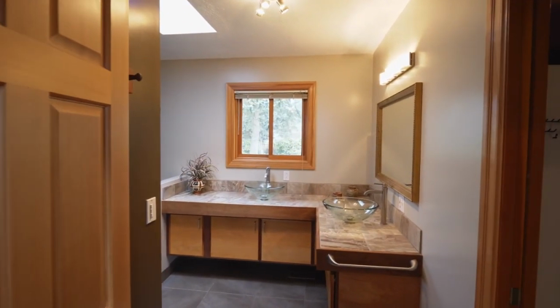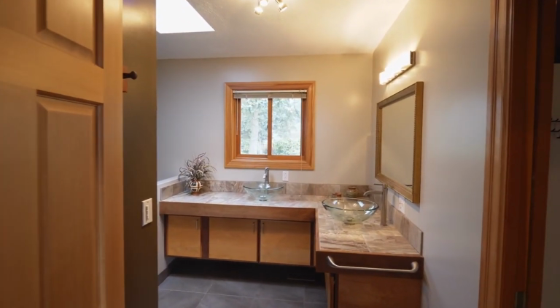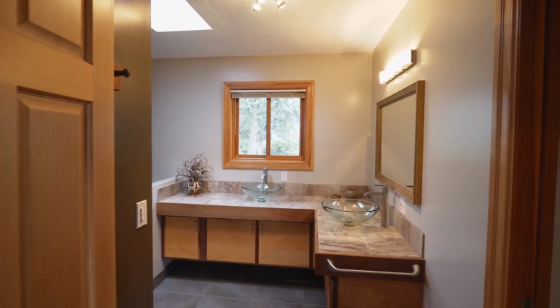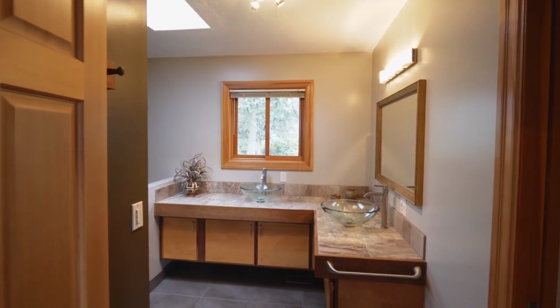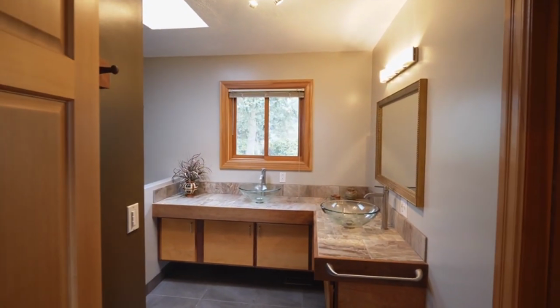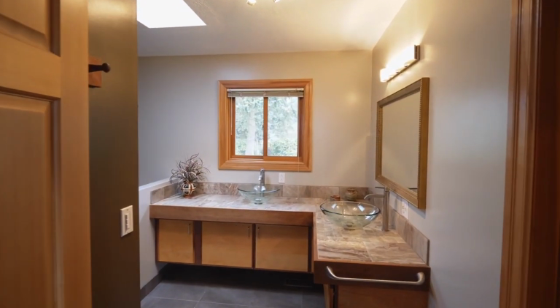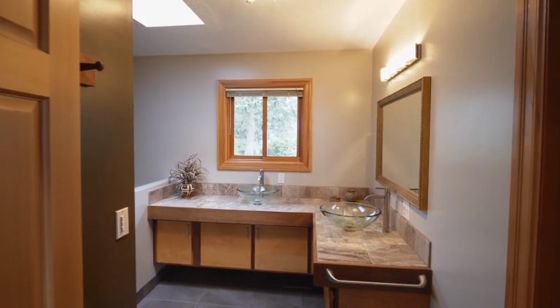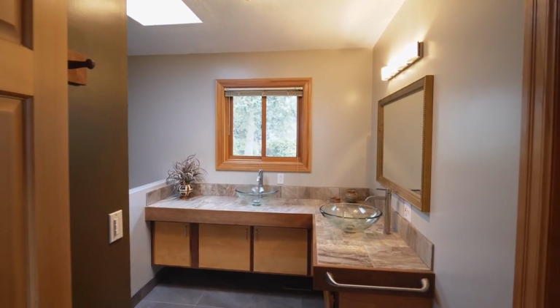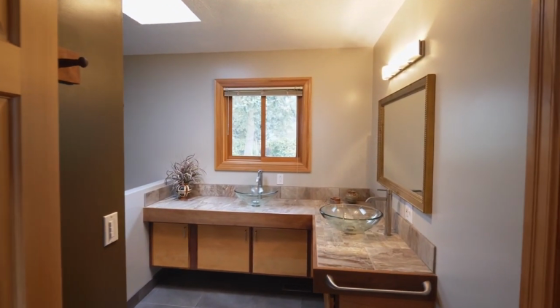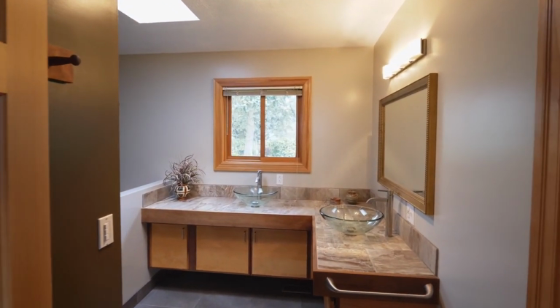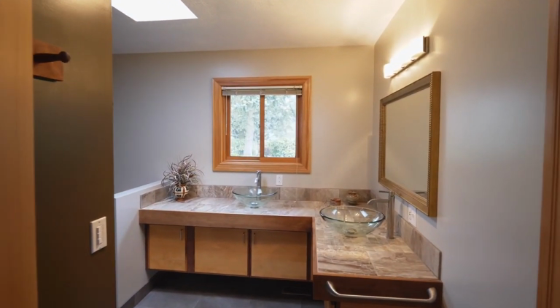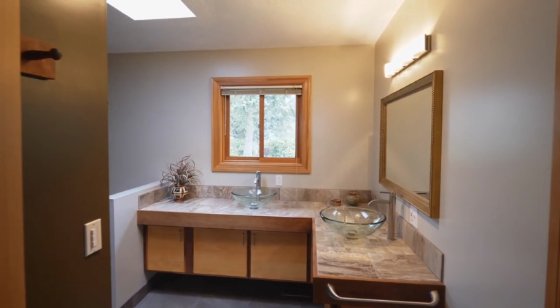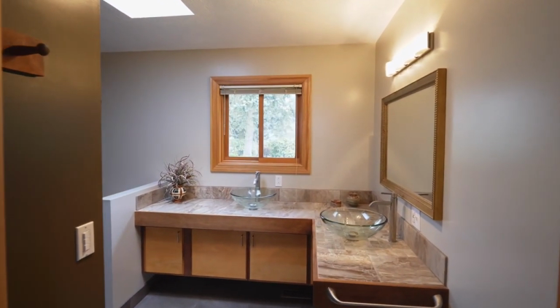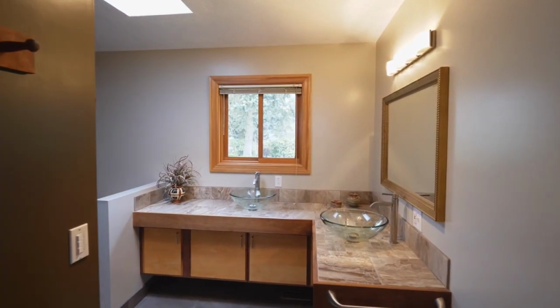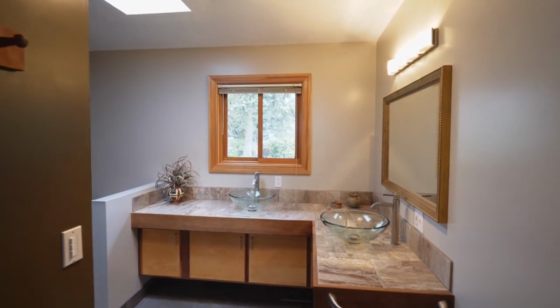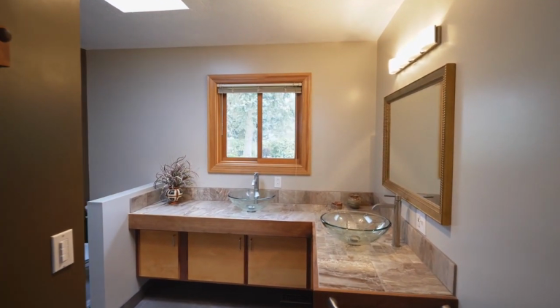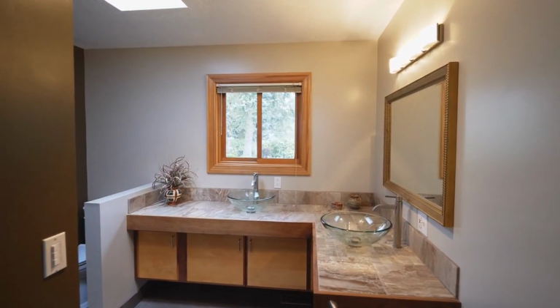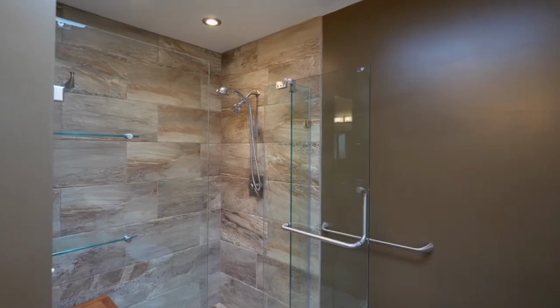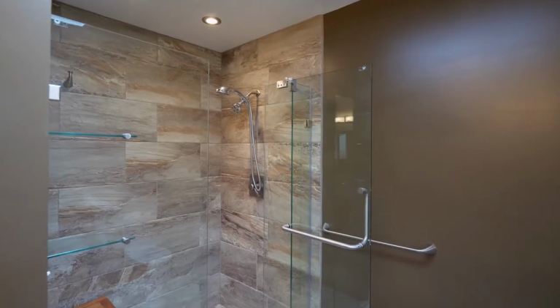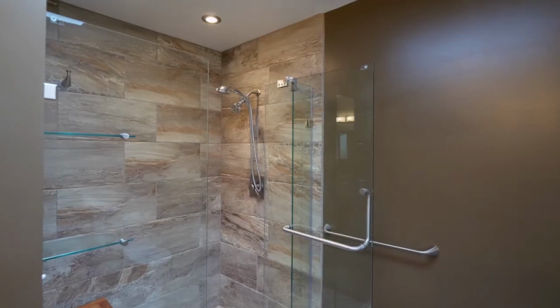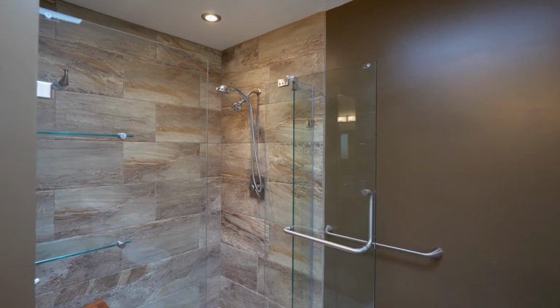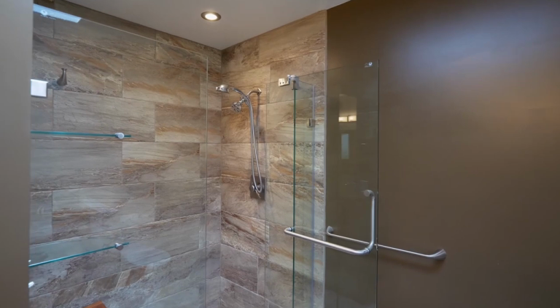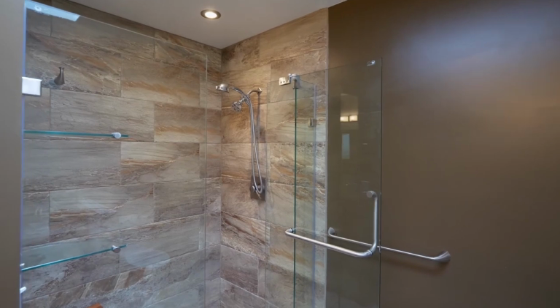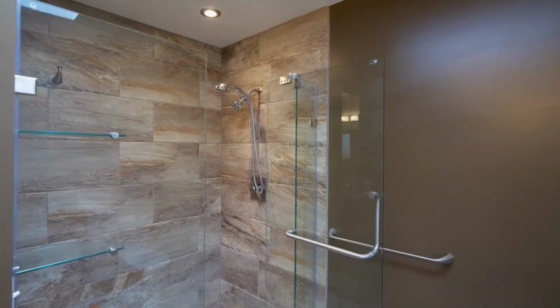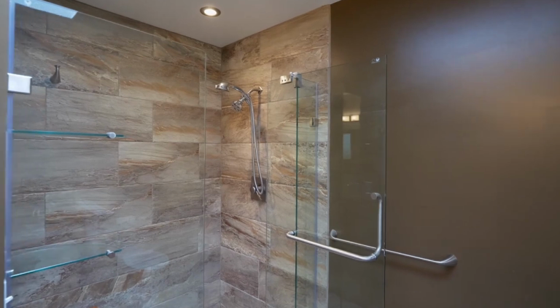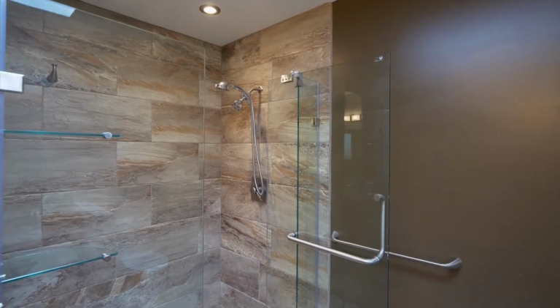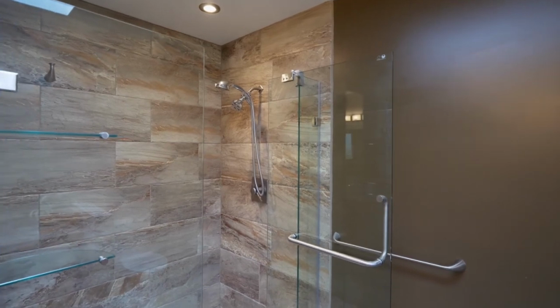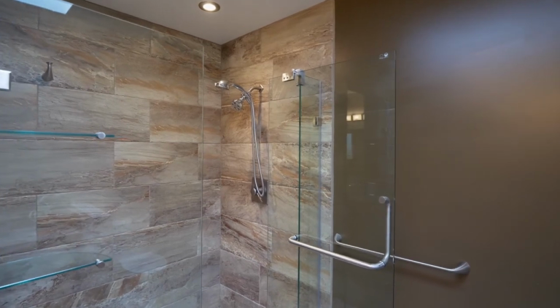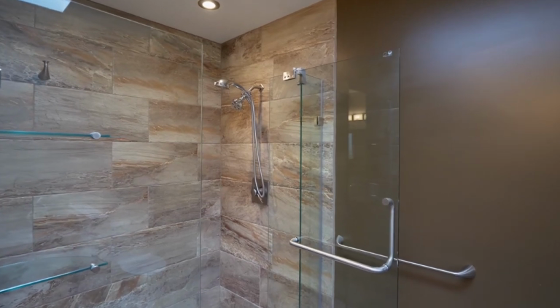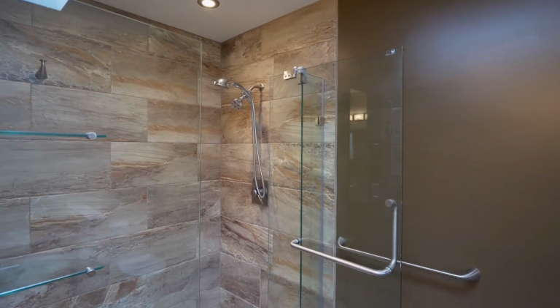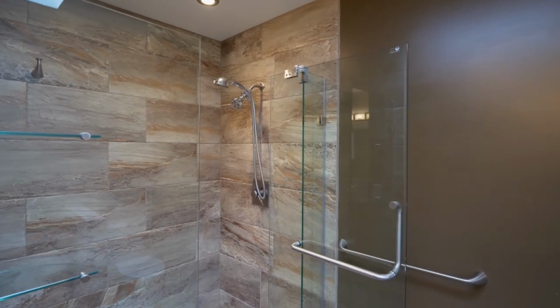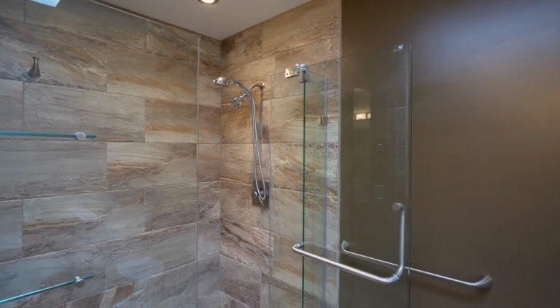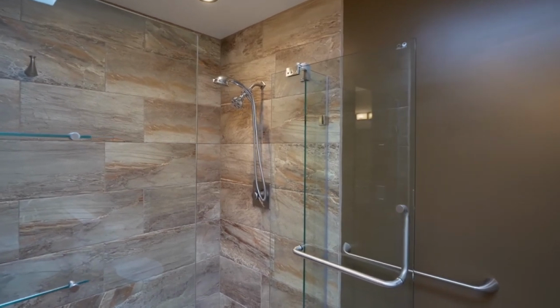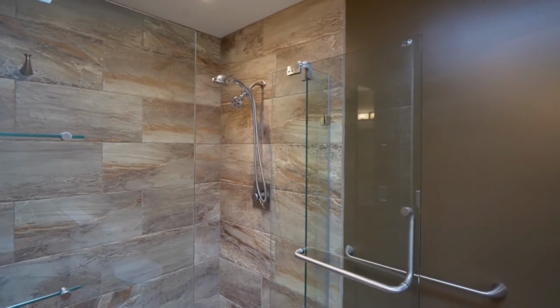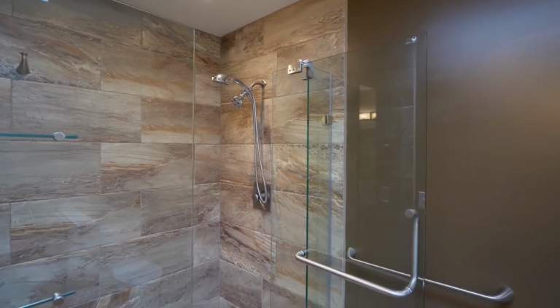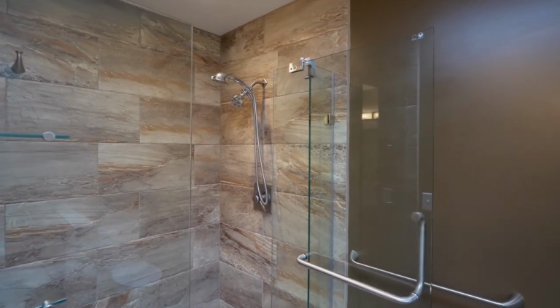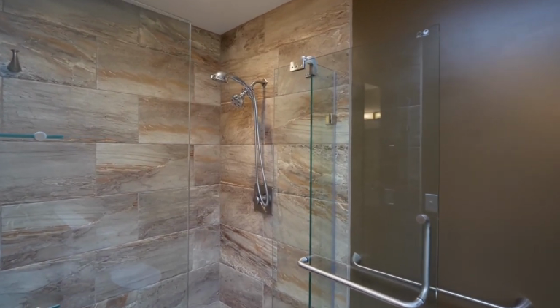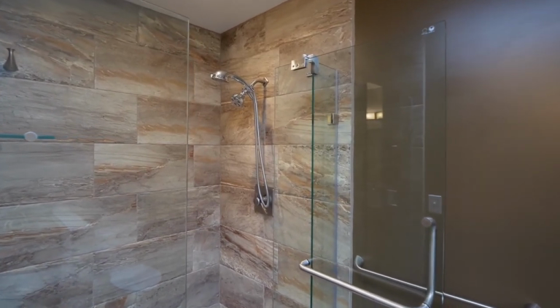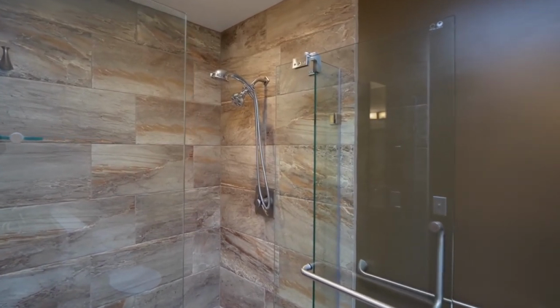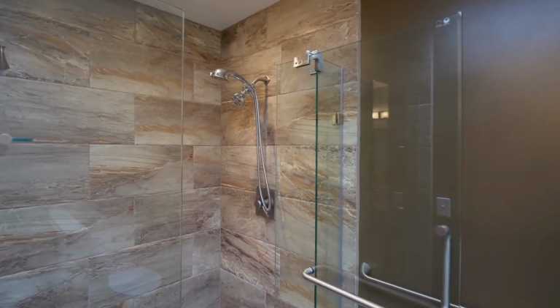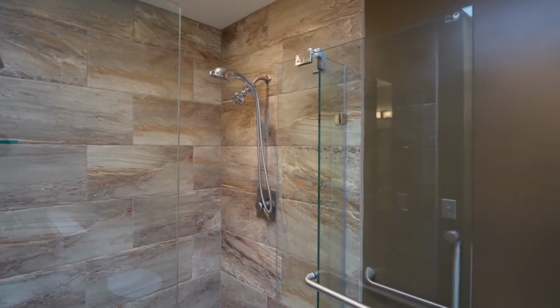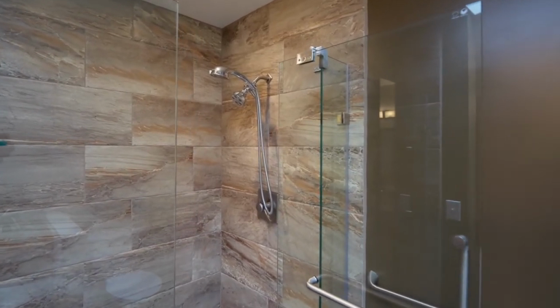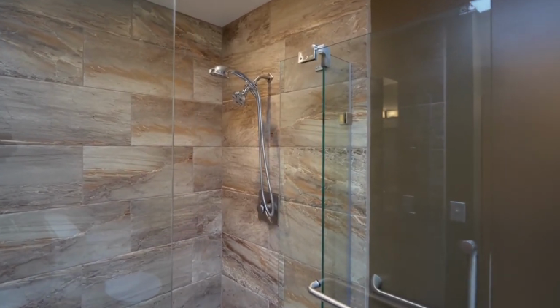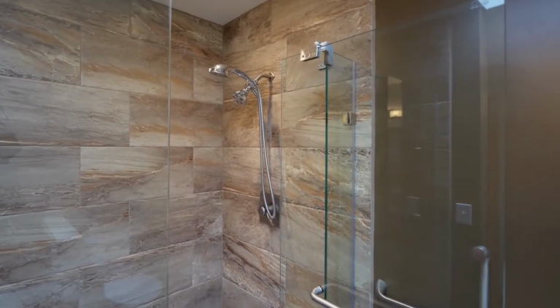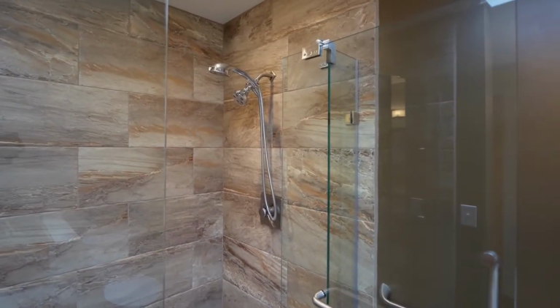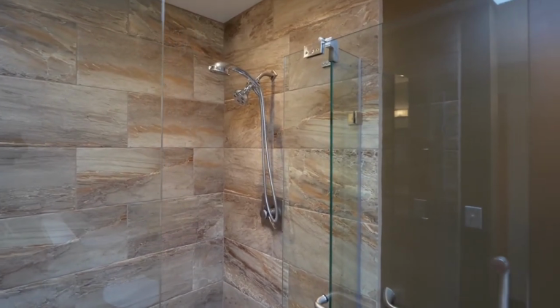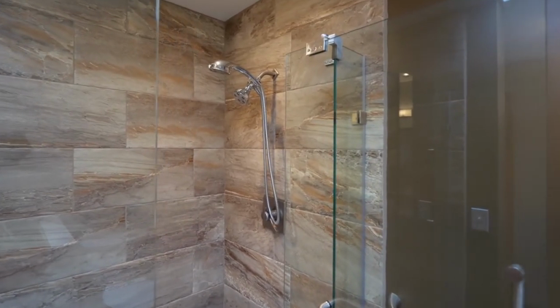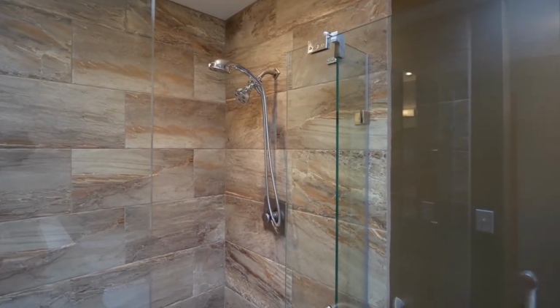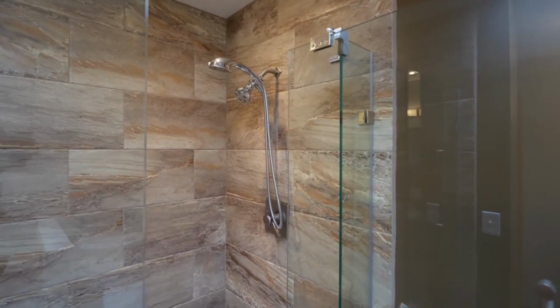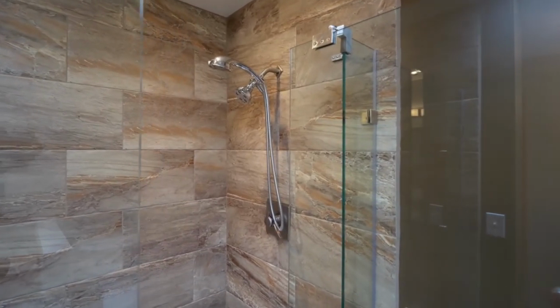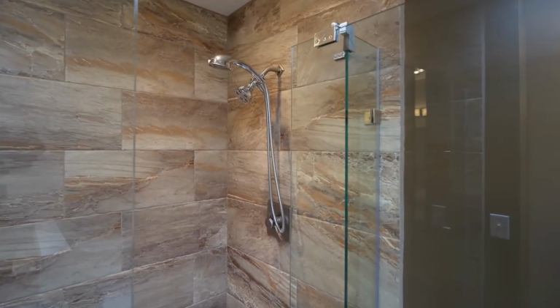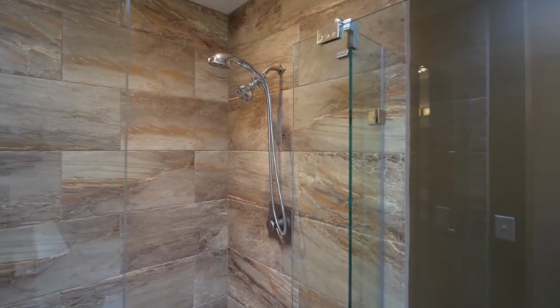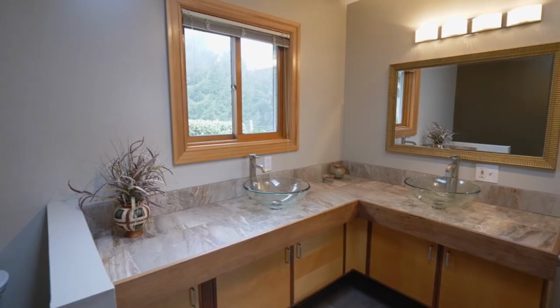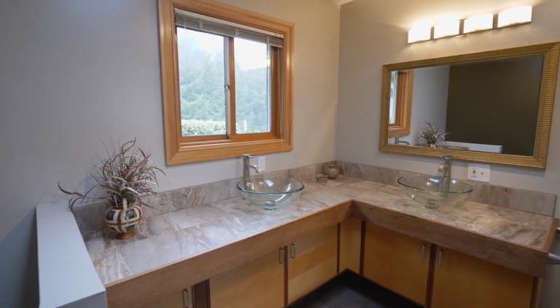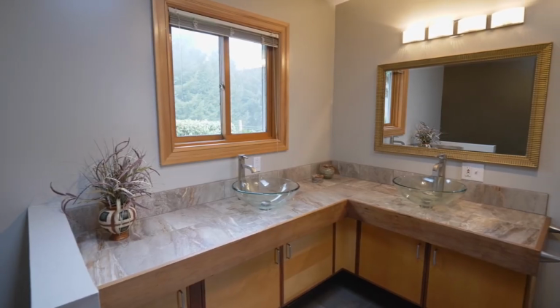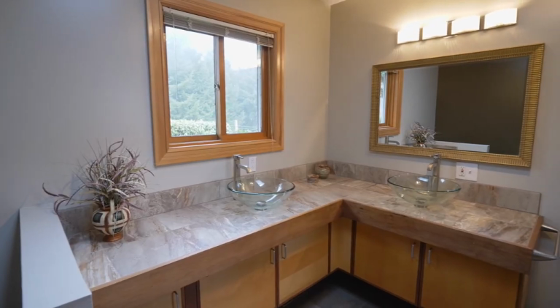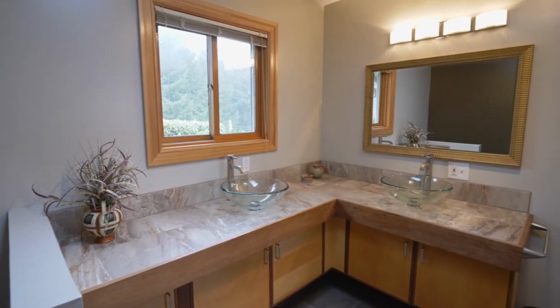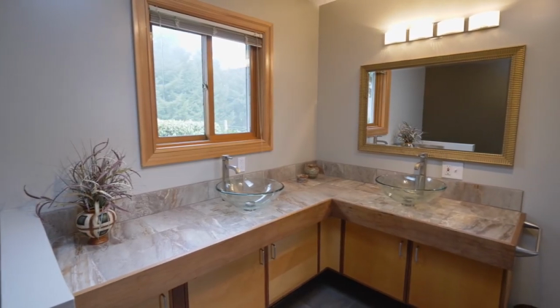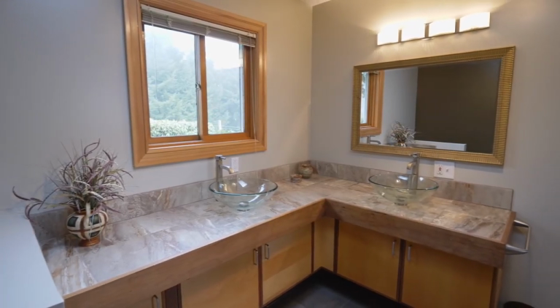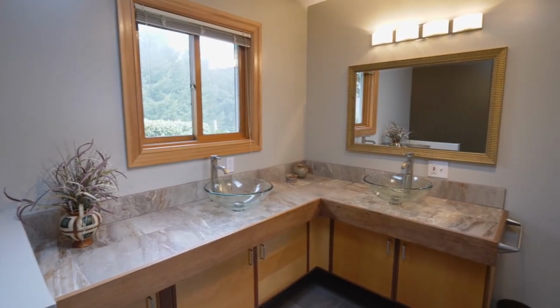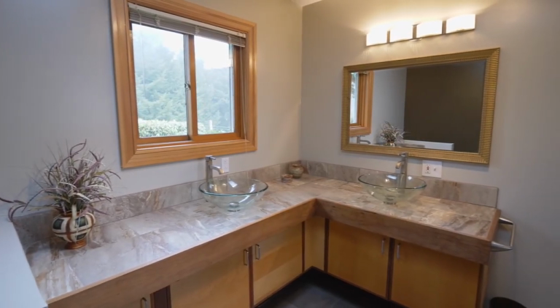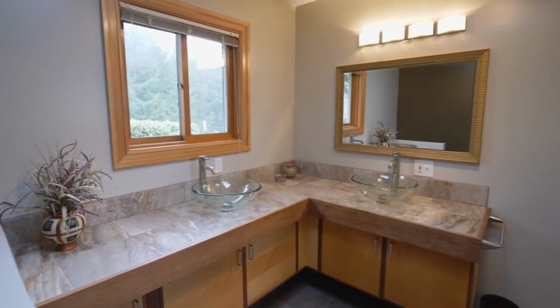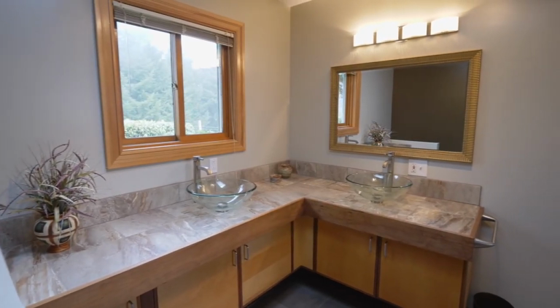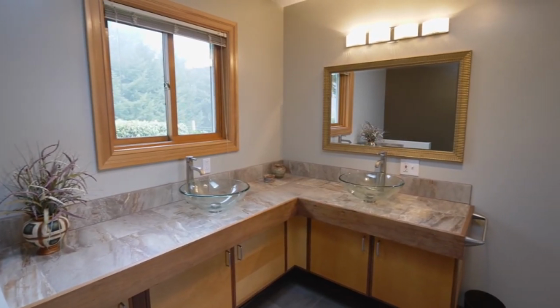The updated master bath is a luxurious retreat with a walk-in shower, tiled floors, and double sinks.